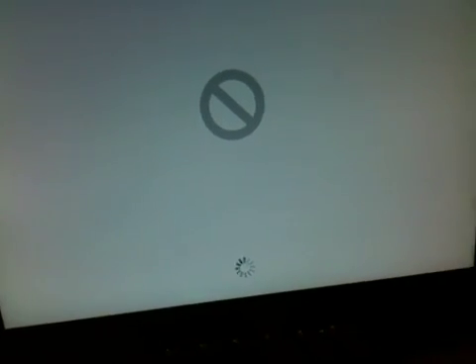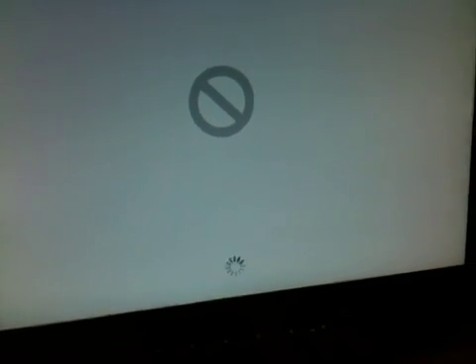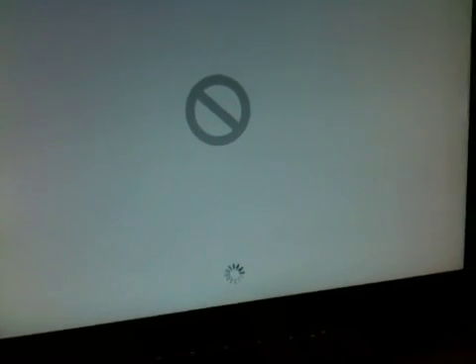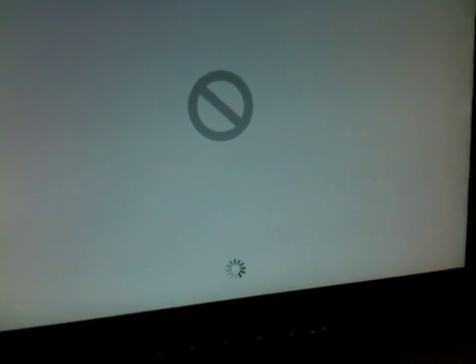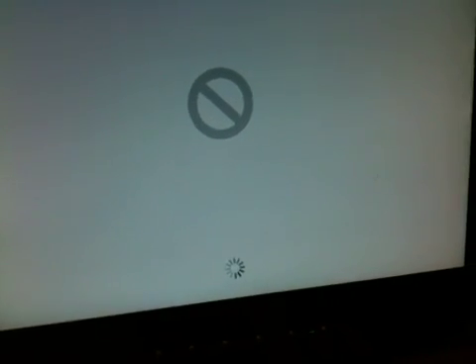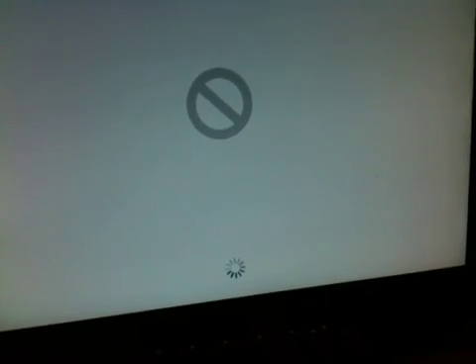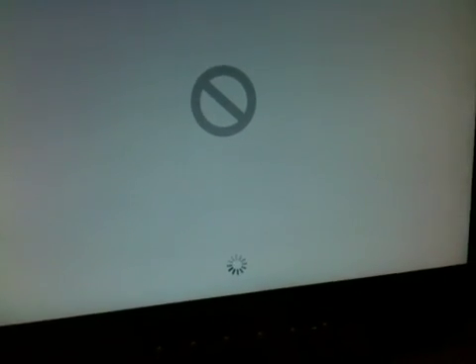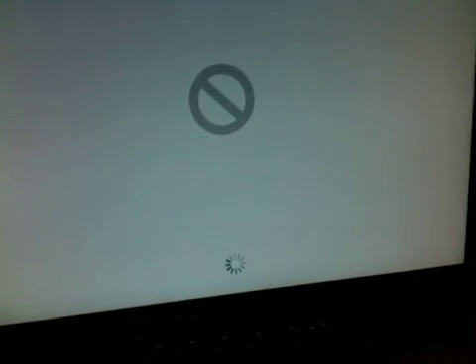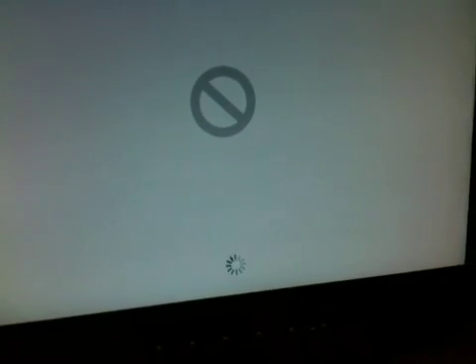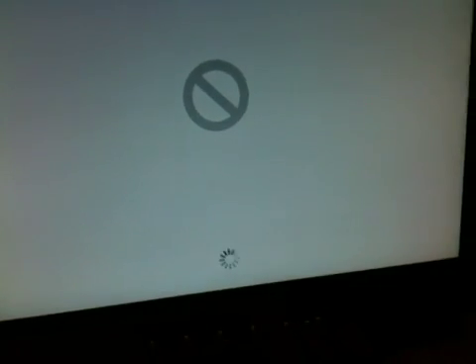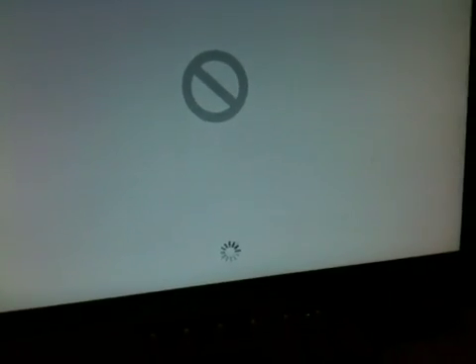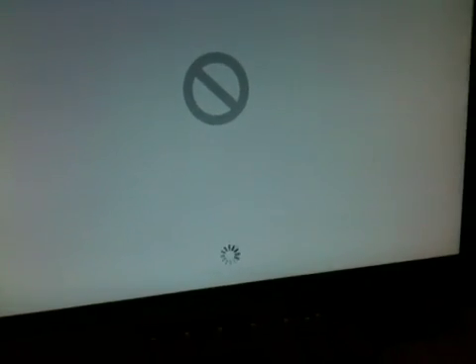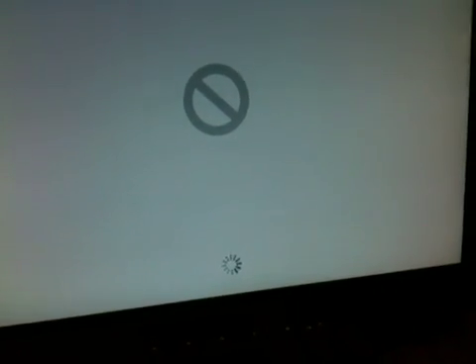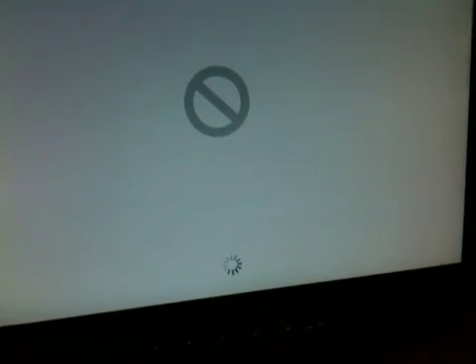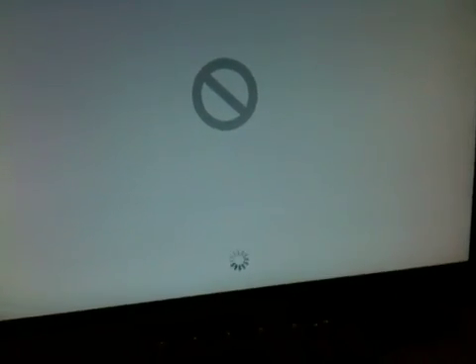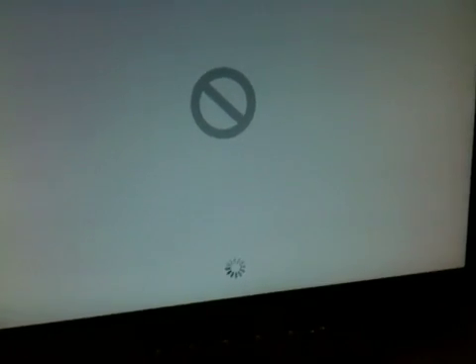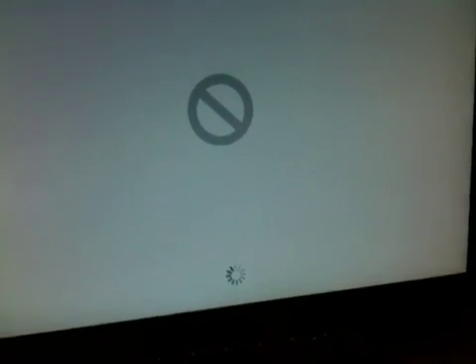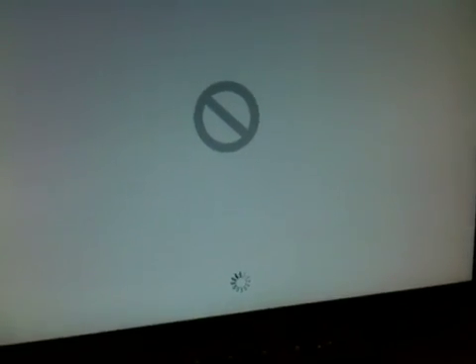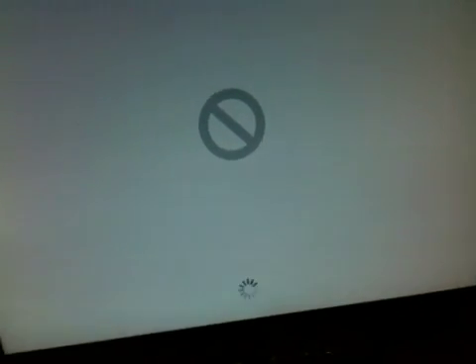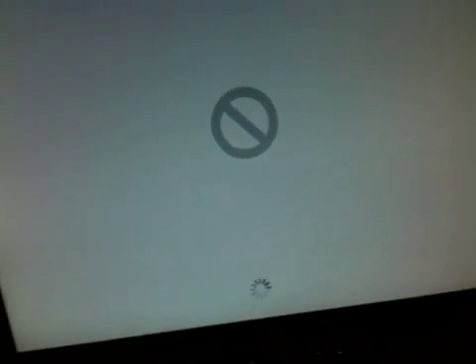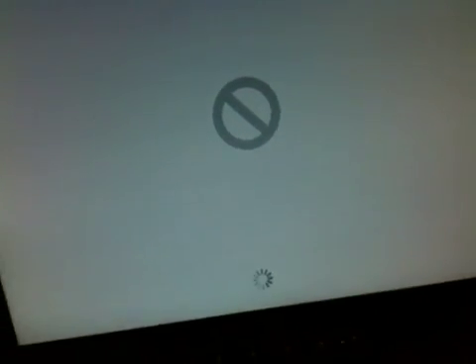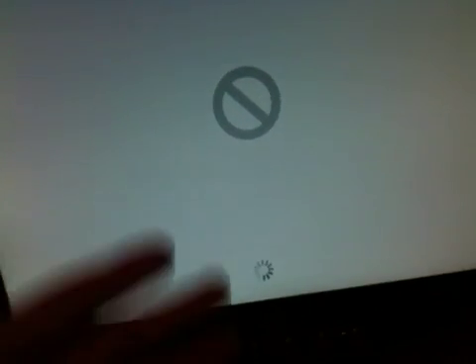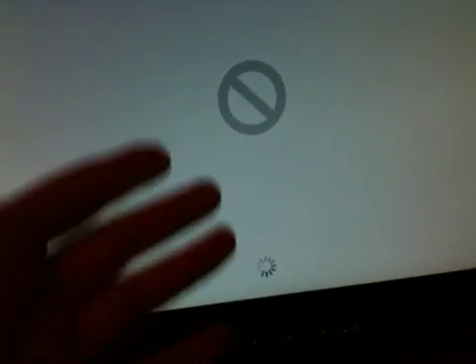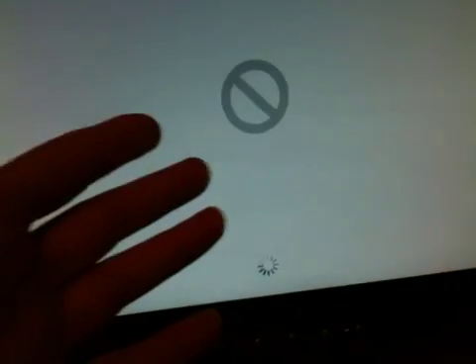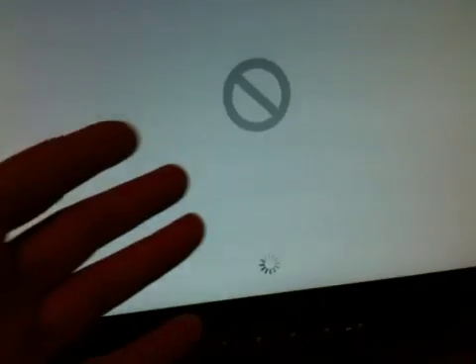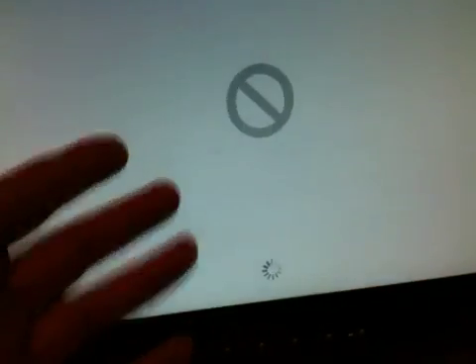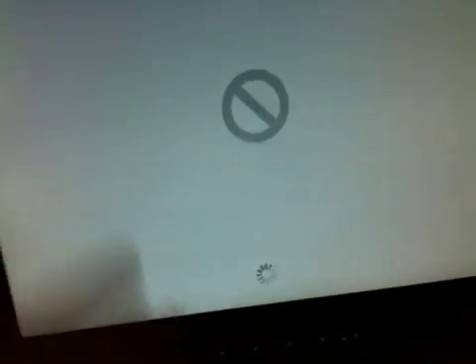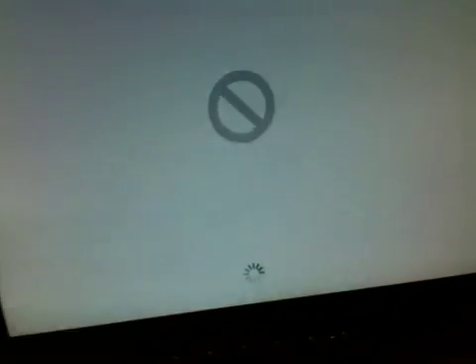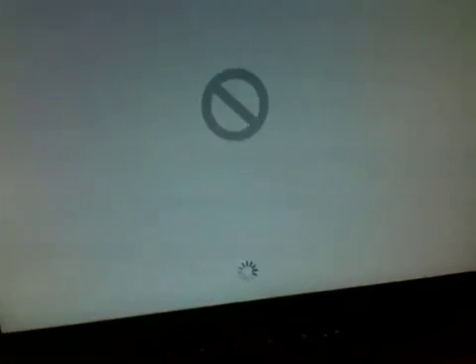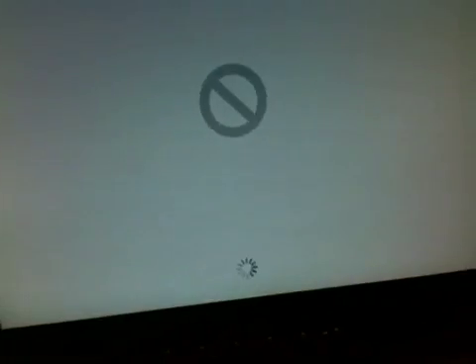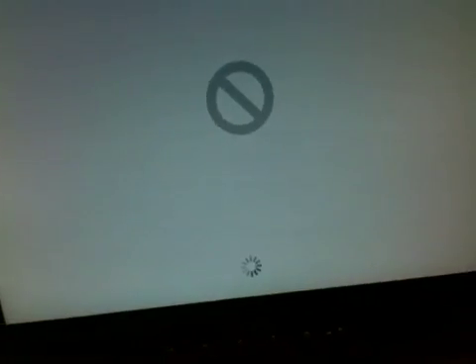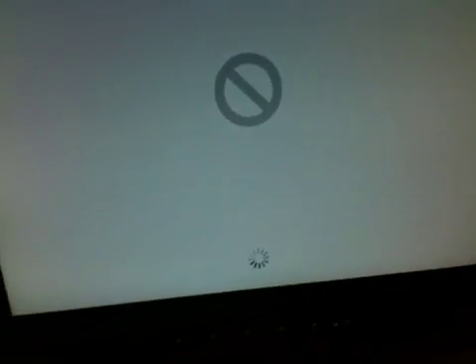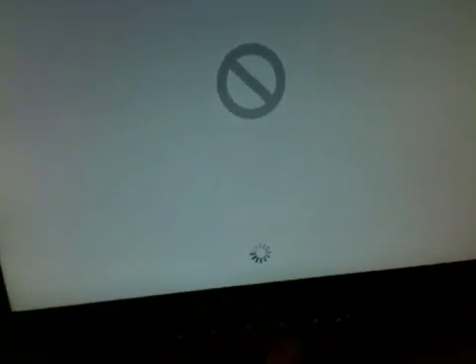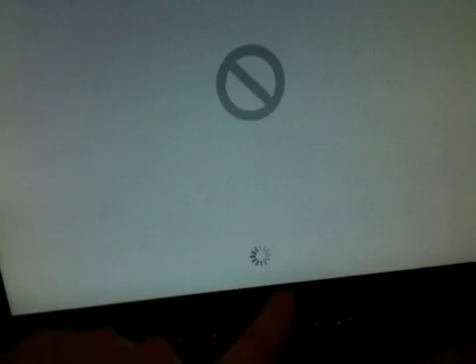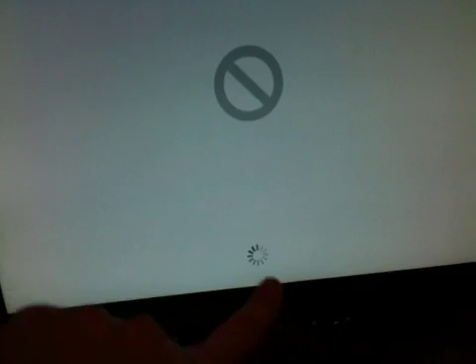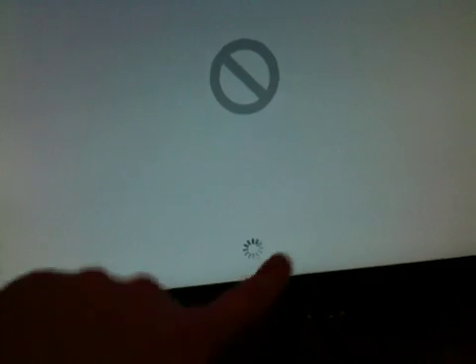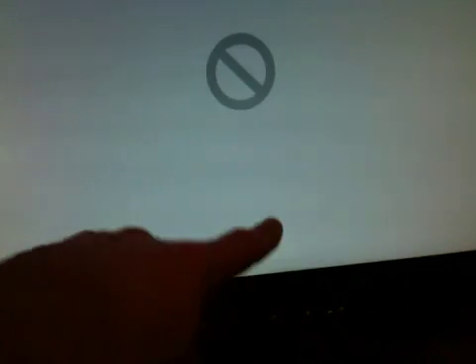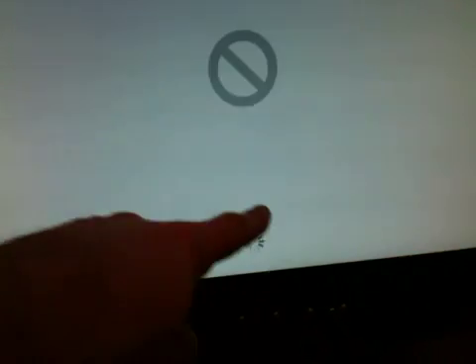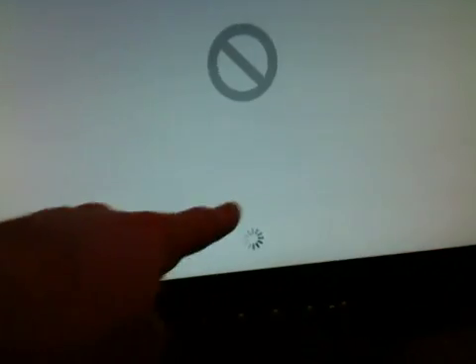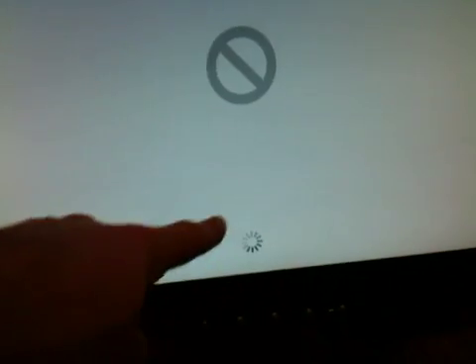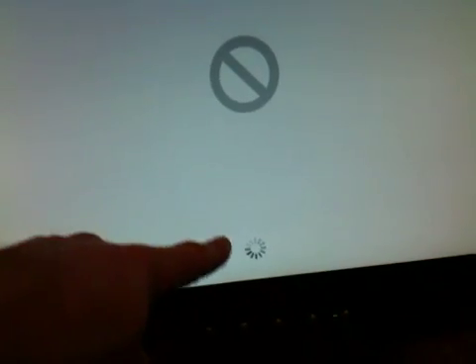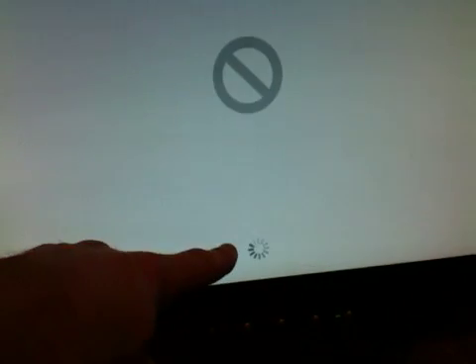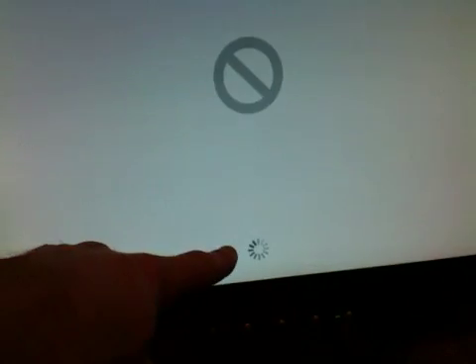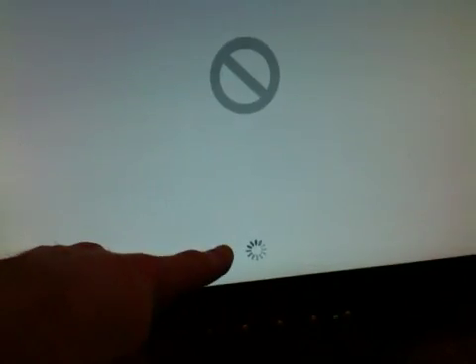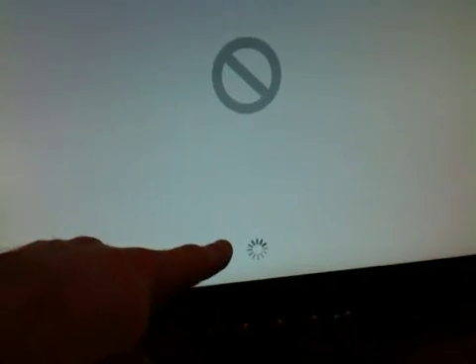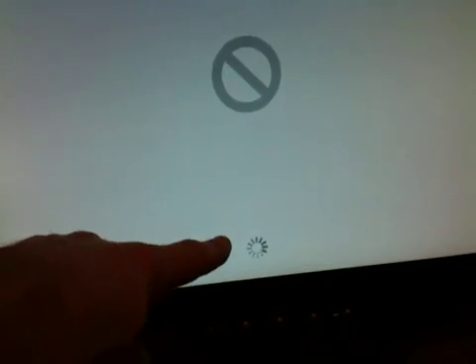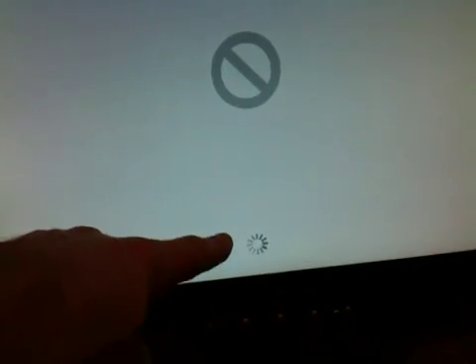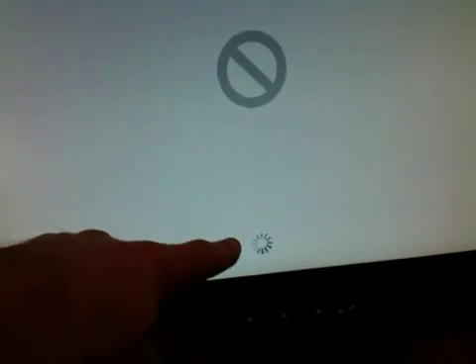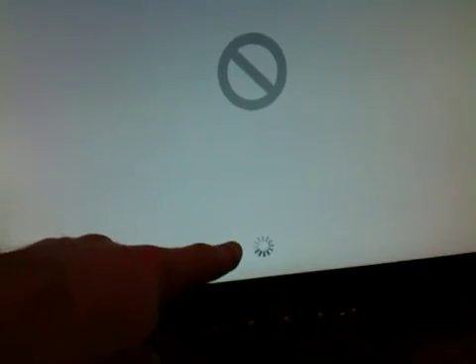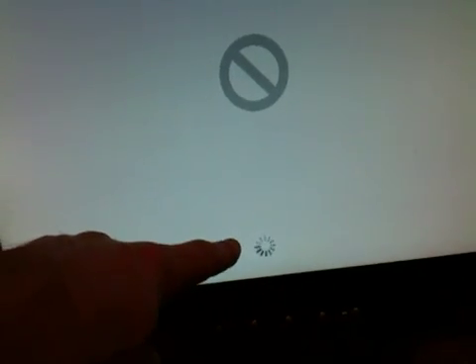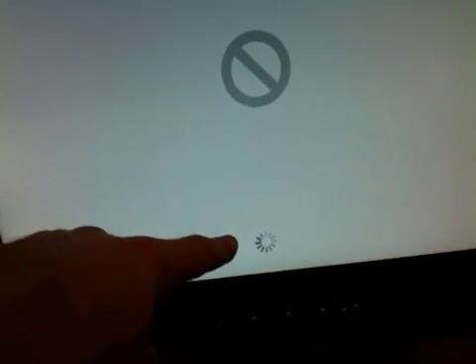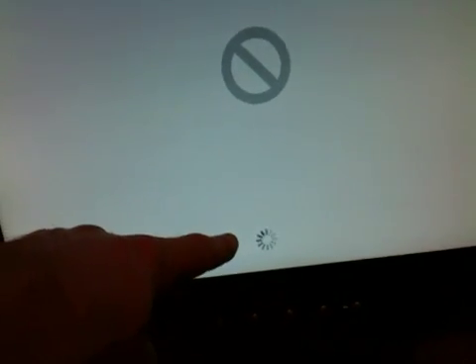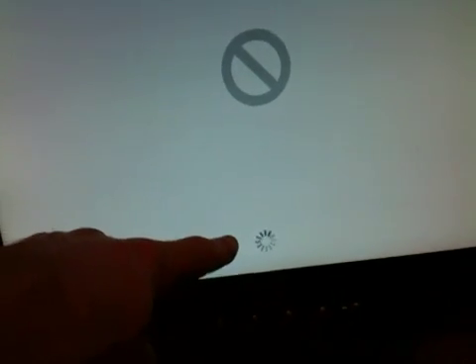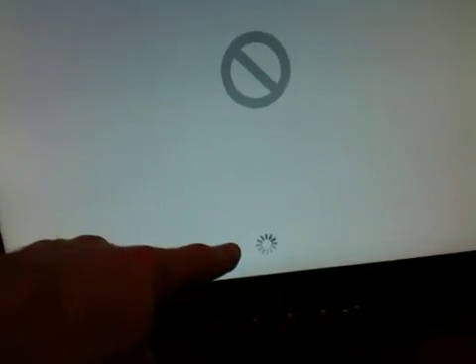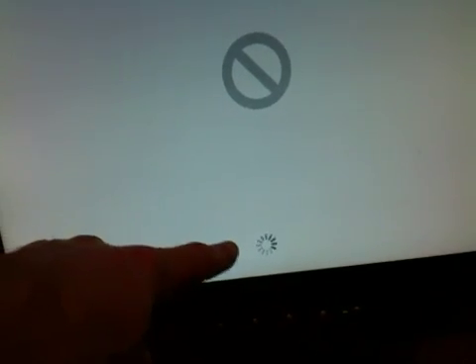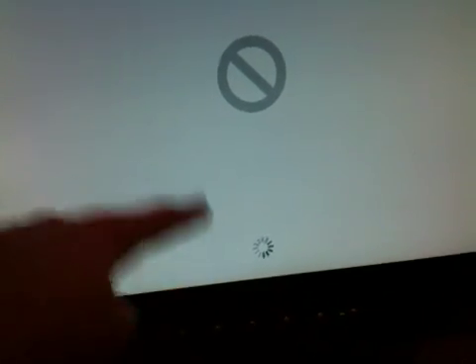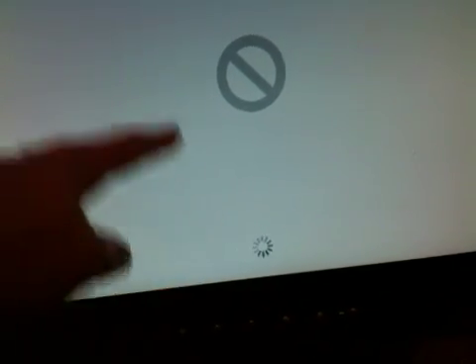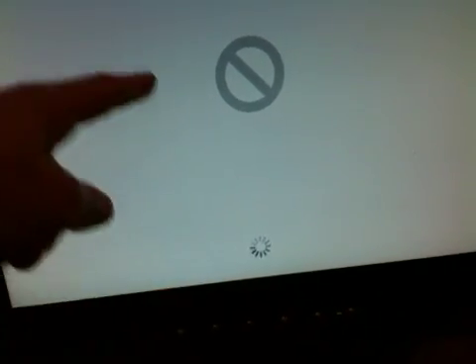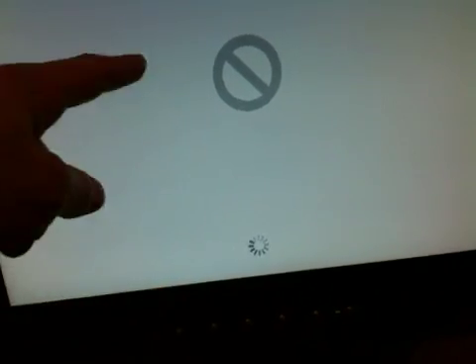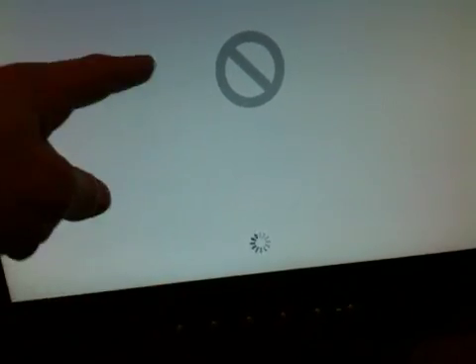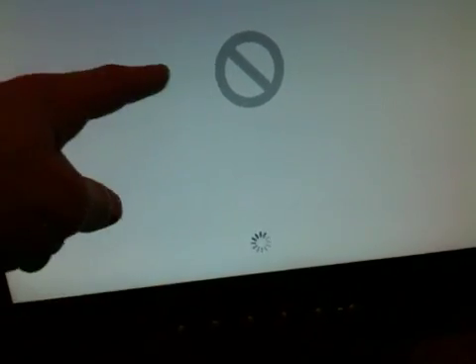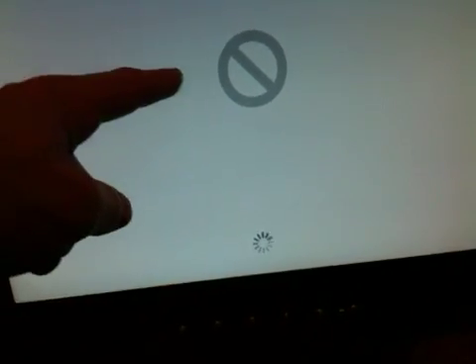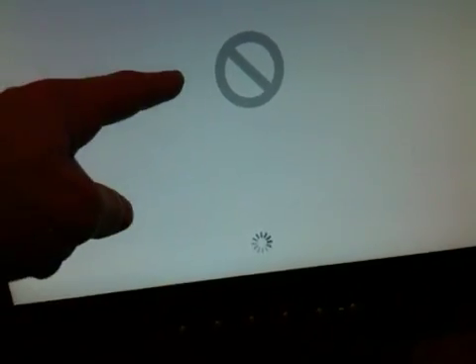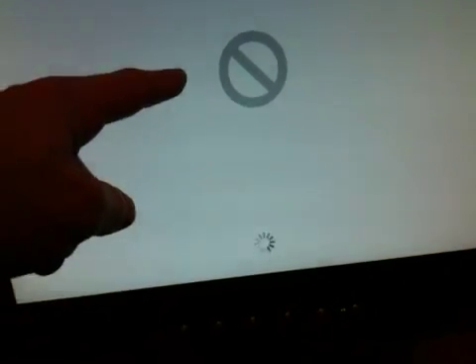Then it stops making noise and then this spinning indicator starts to roll into effect and we get this.